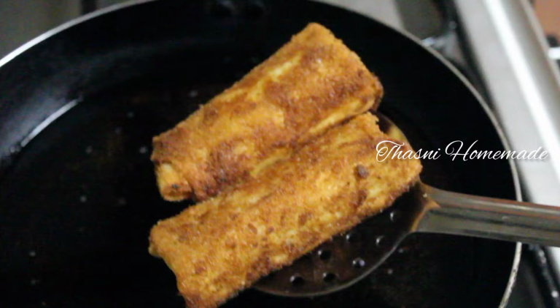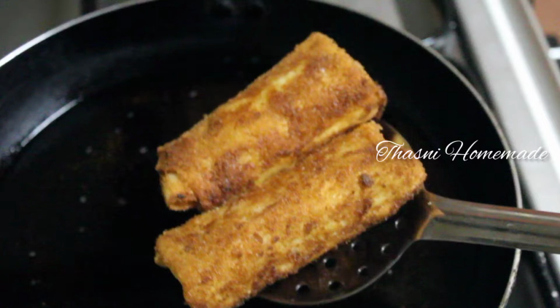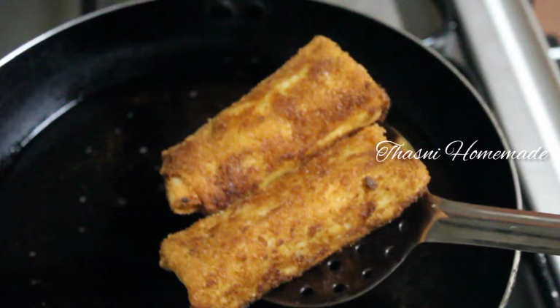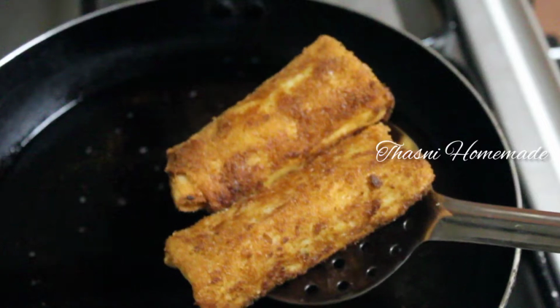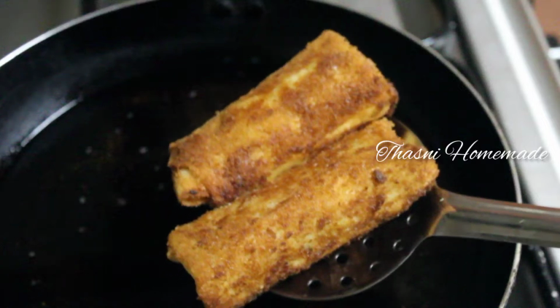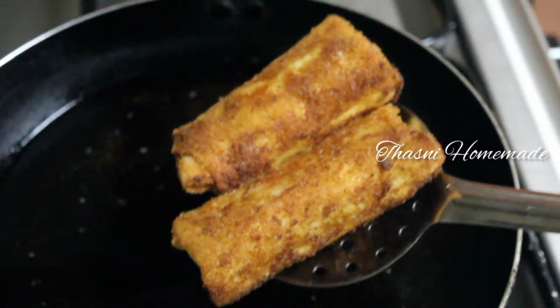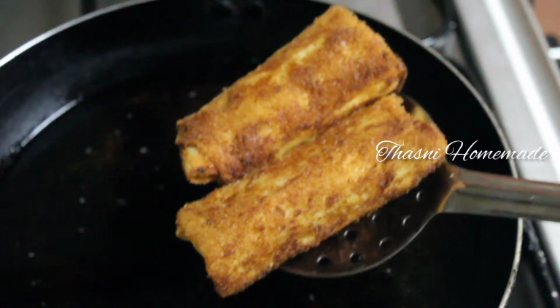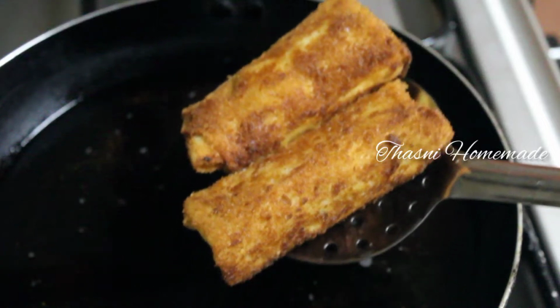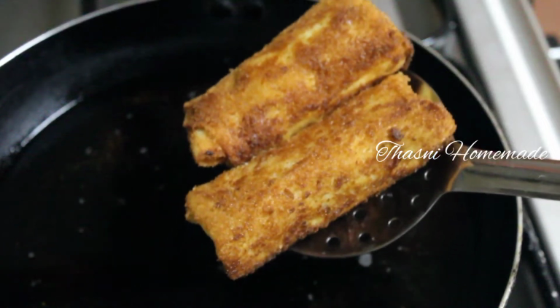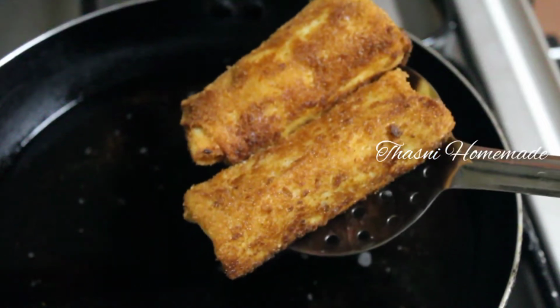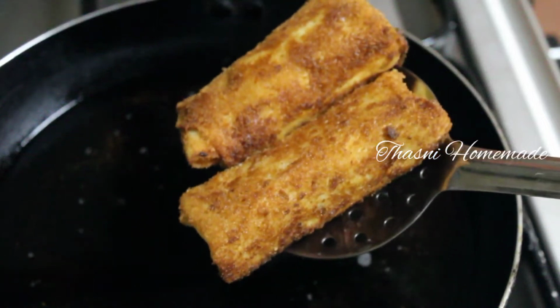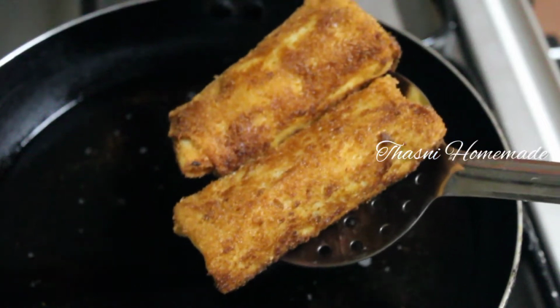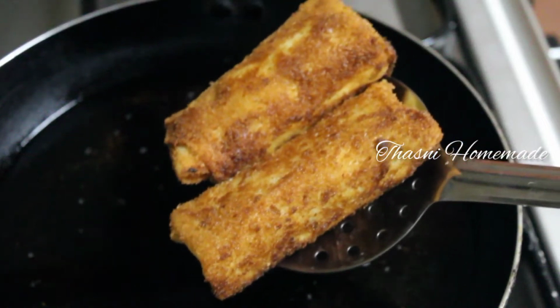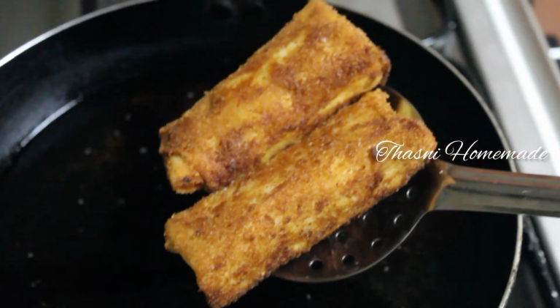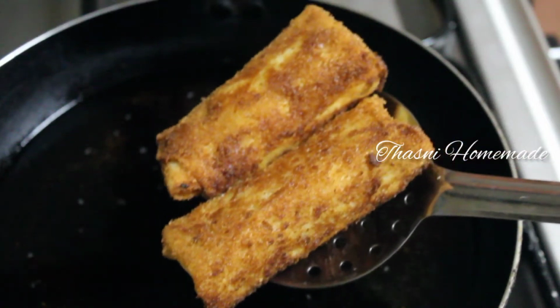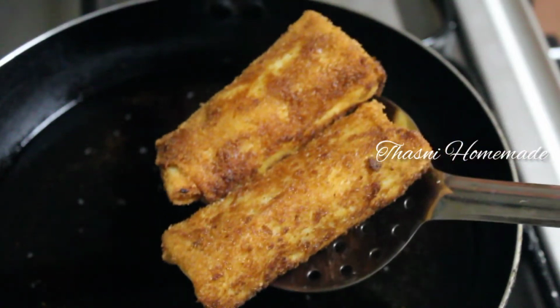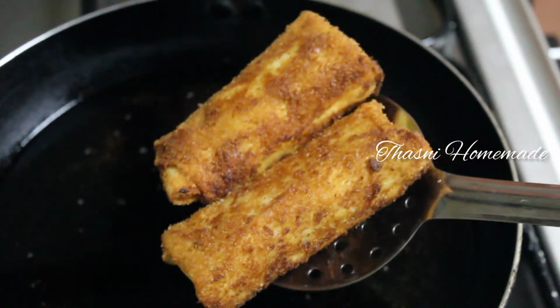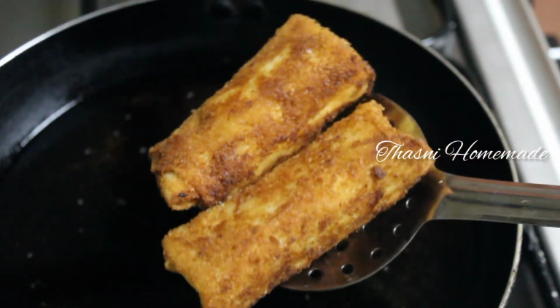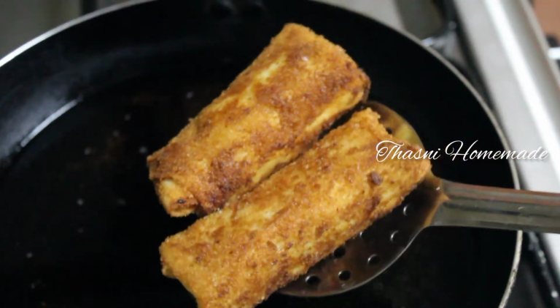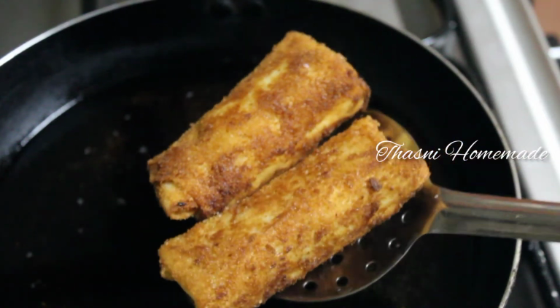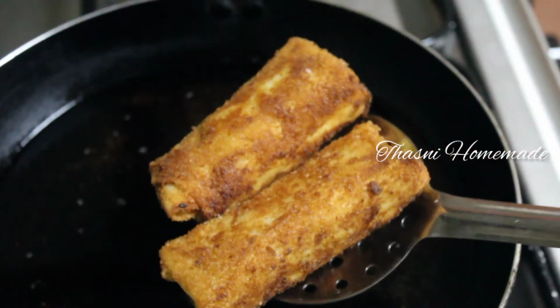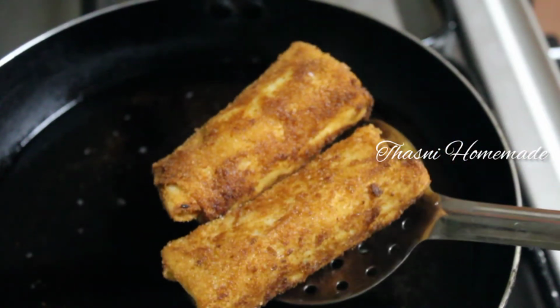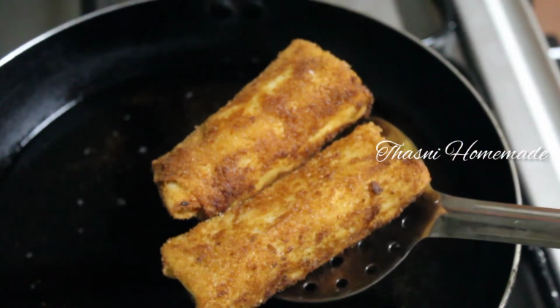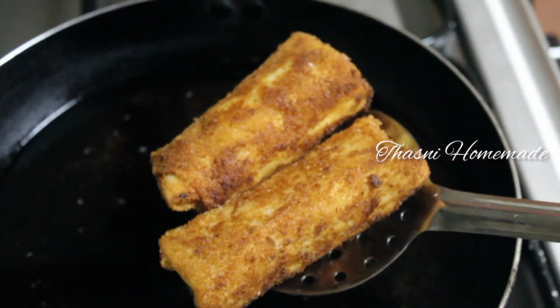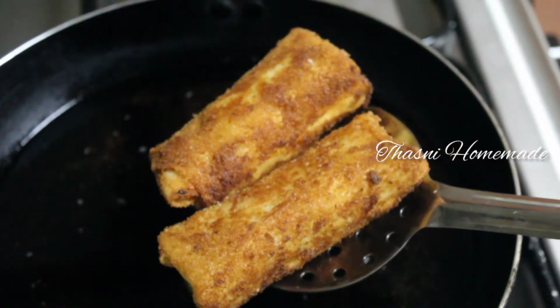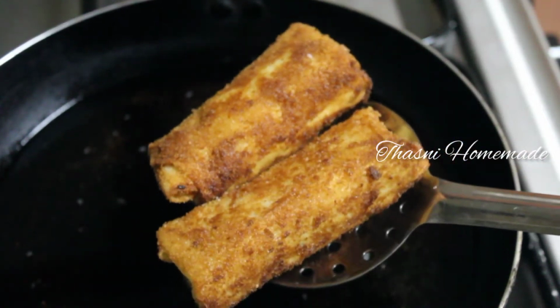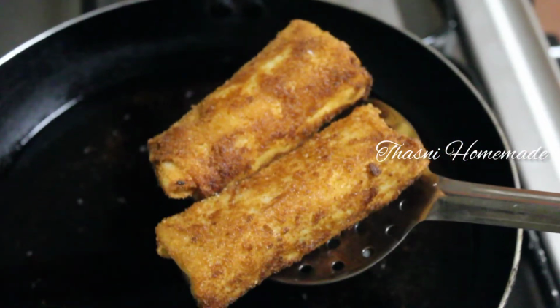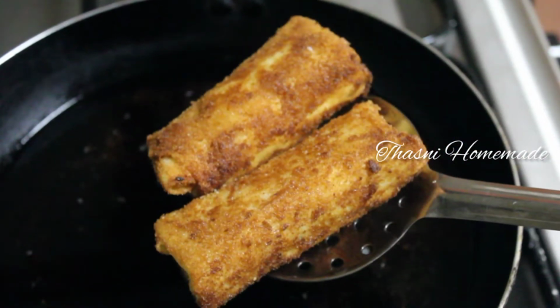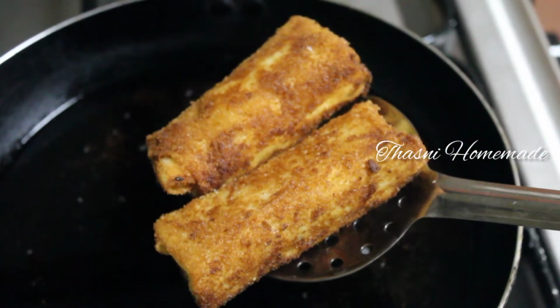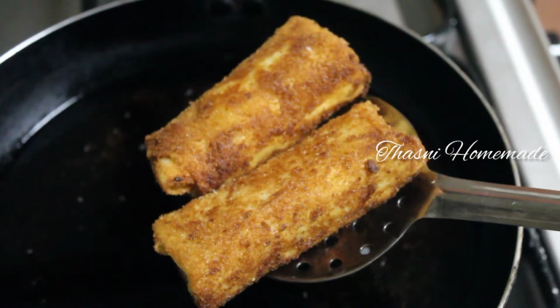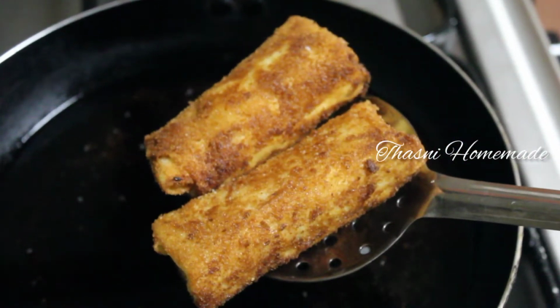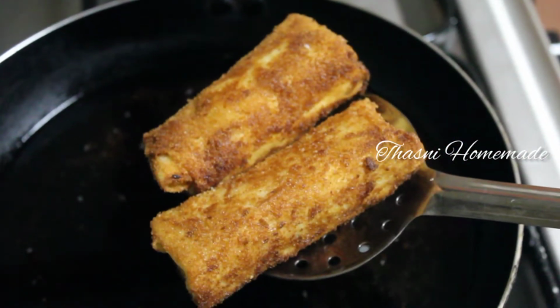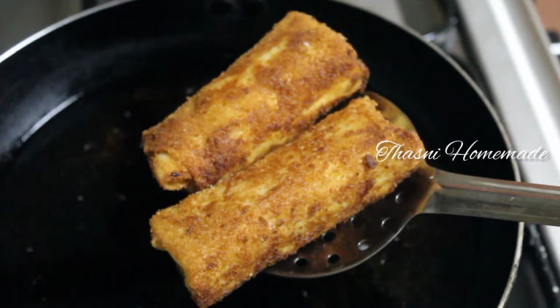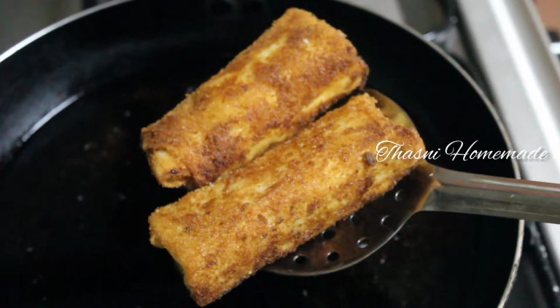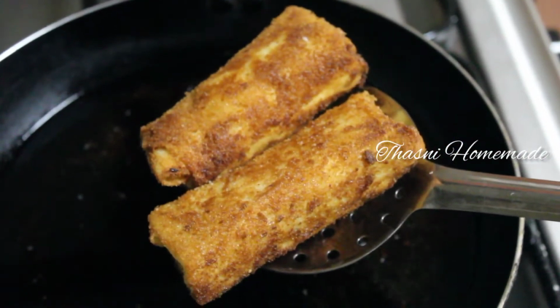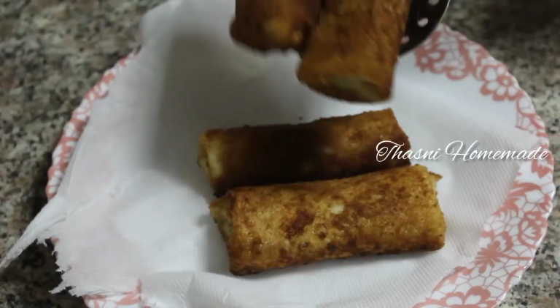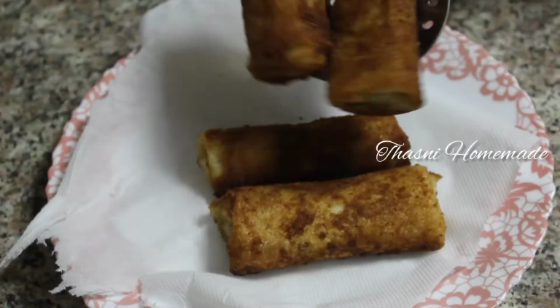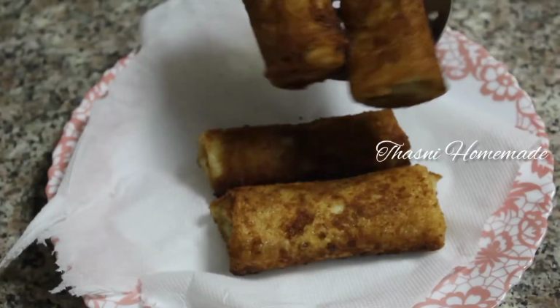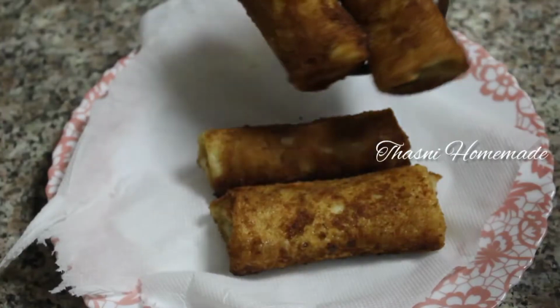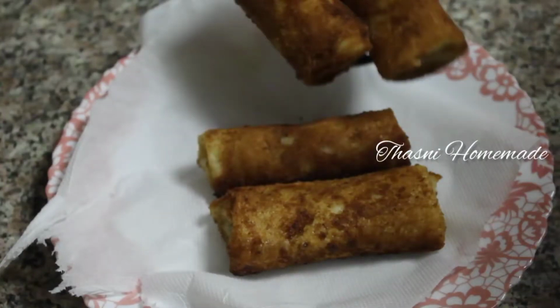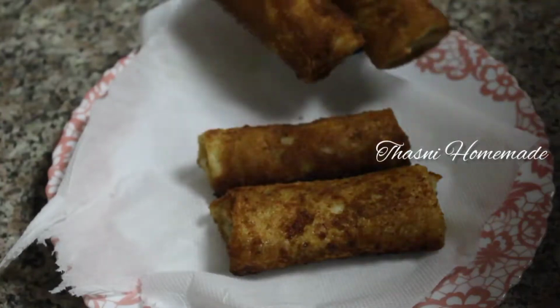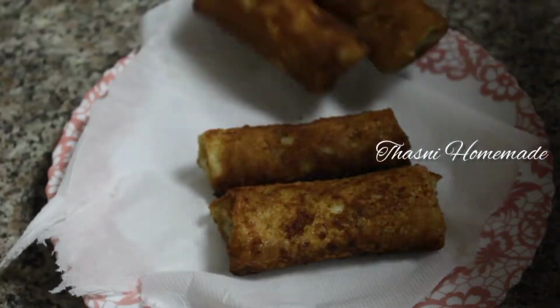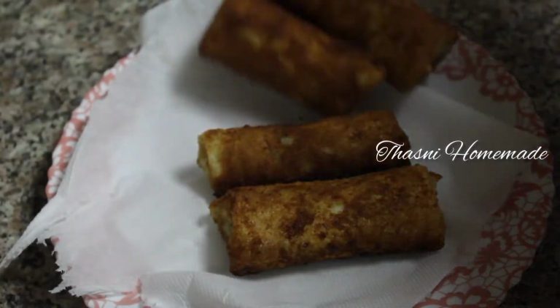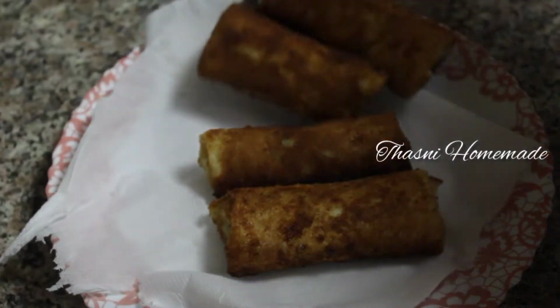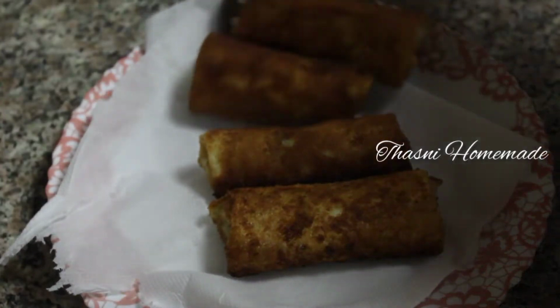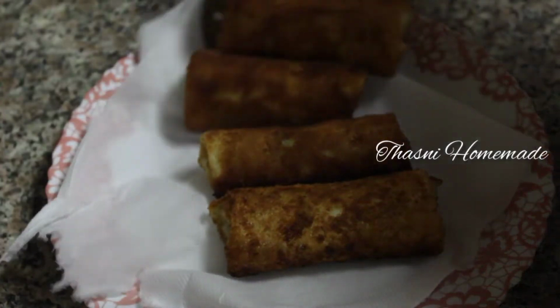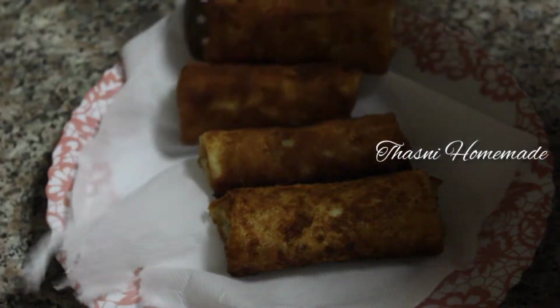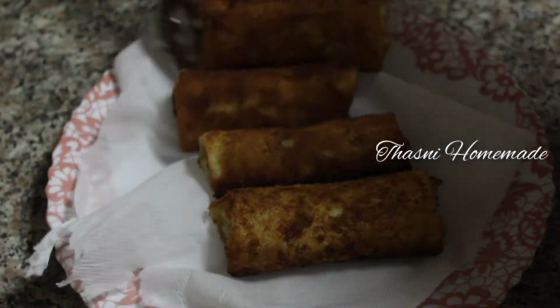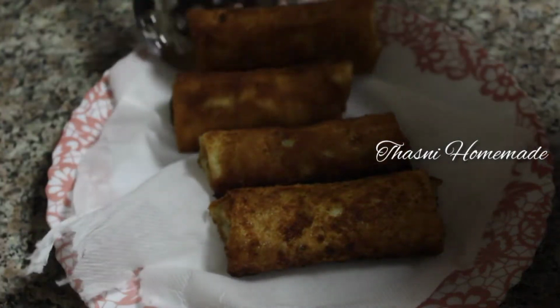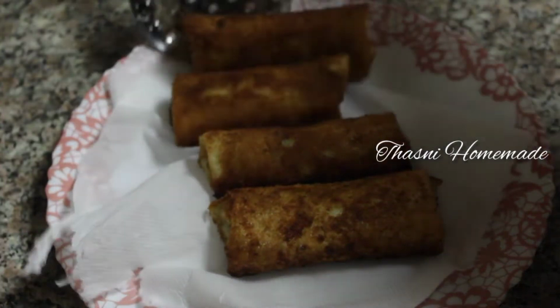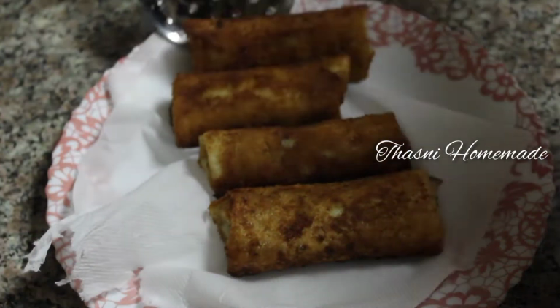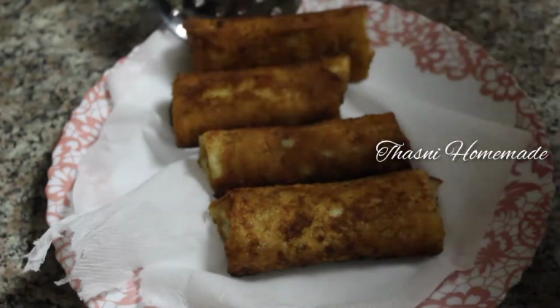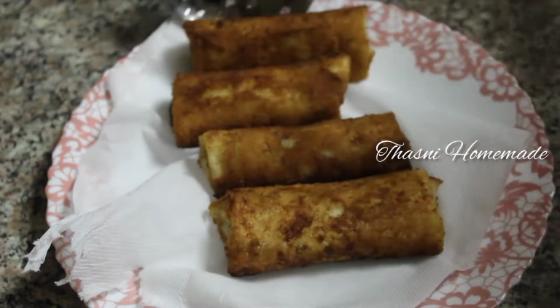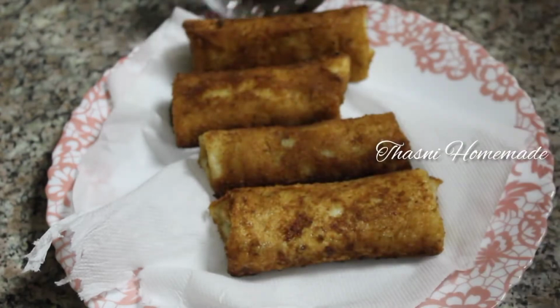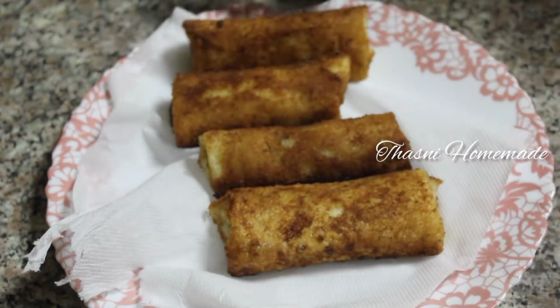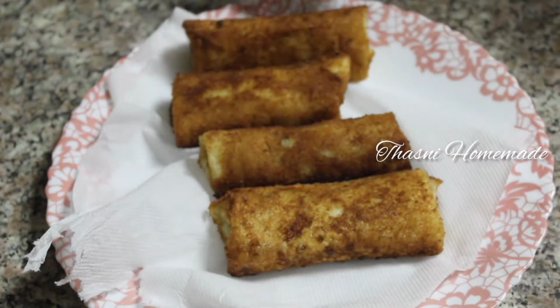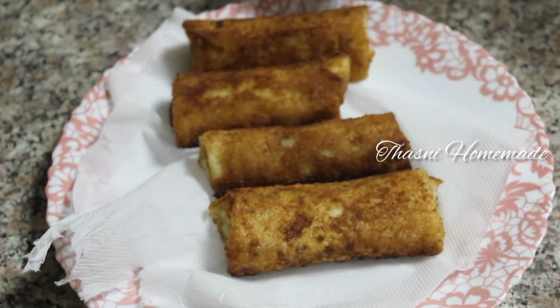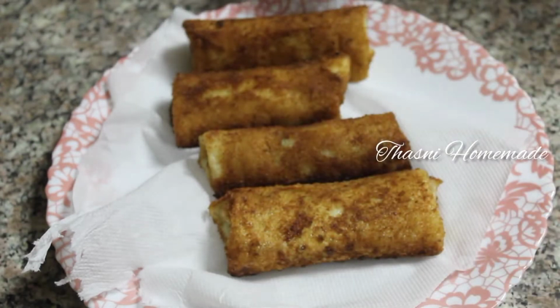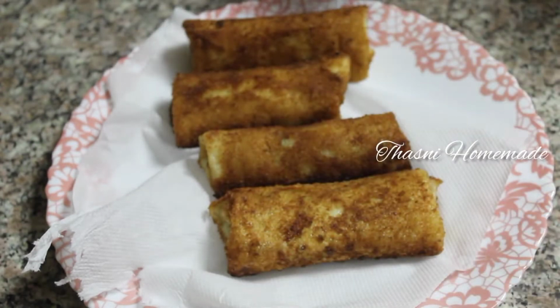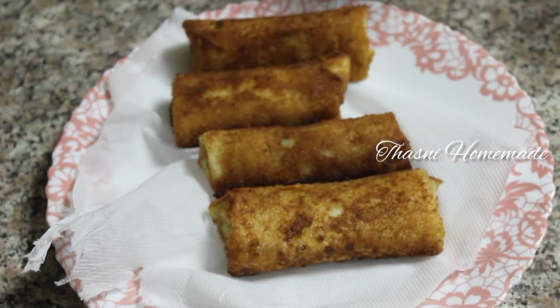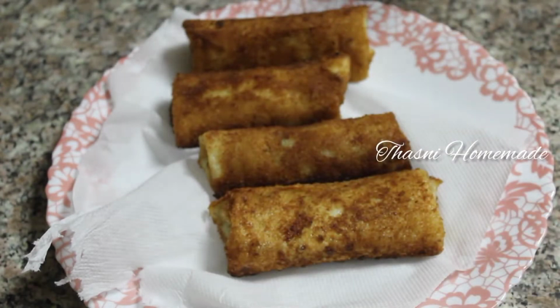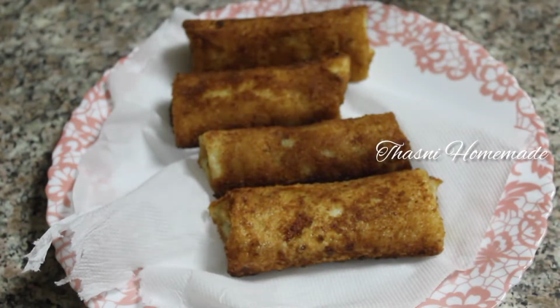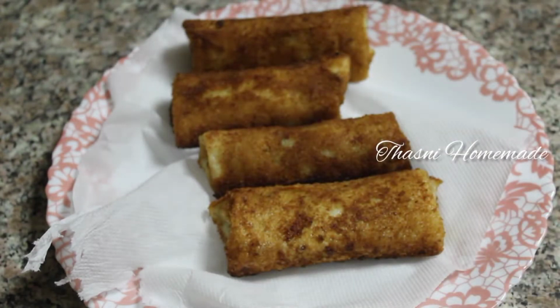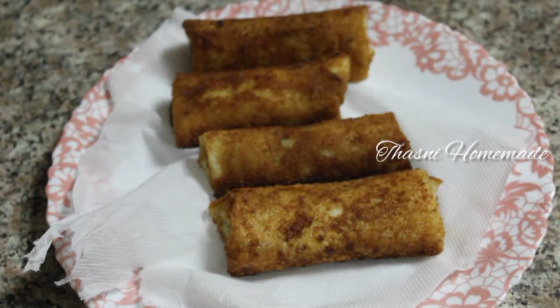Hello everyone! Assalamualaikum! Welcome back to my channel! This is a recipe for spring roll.